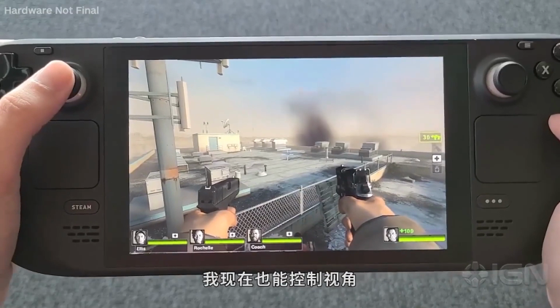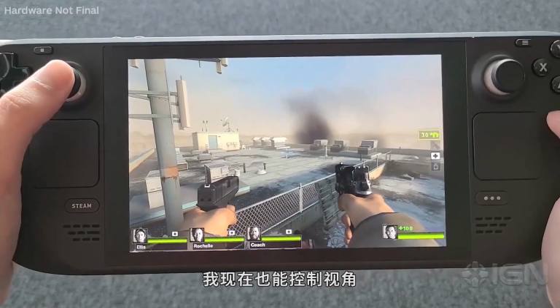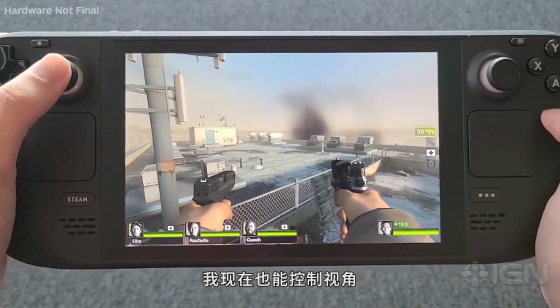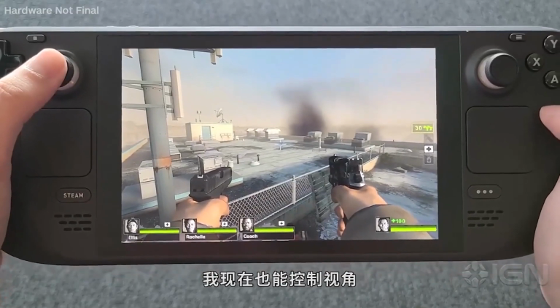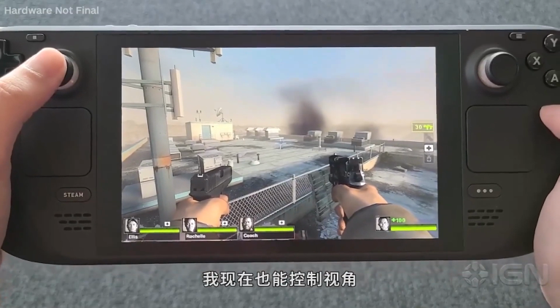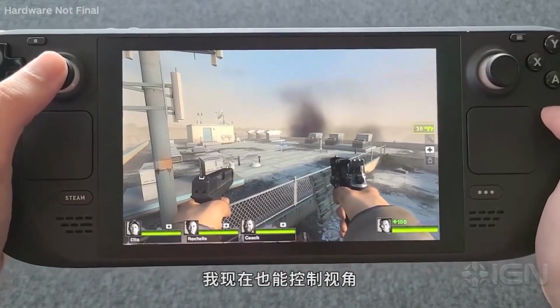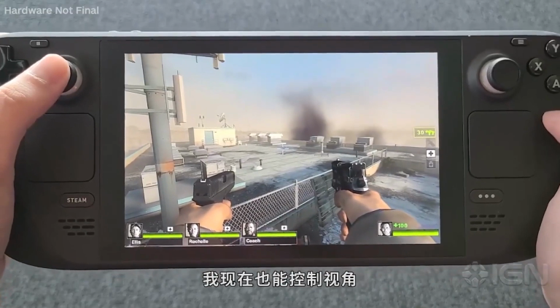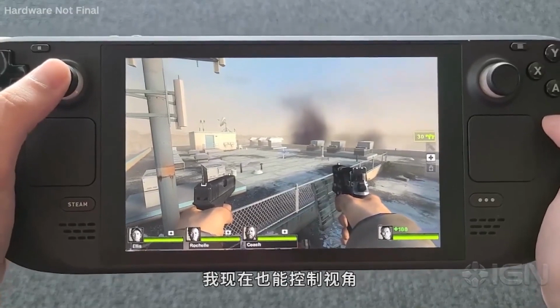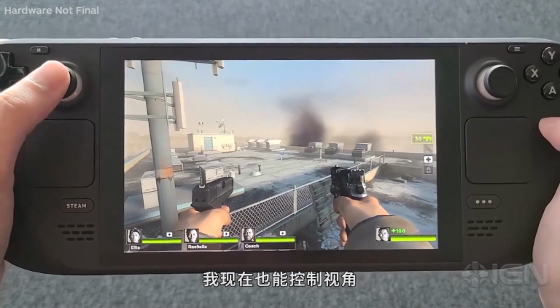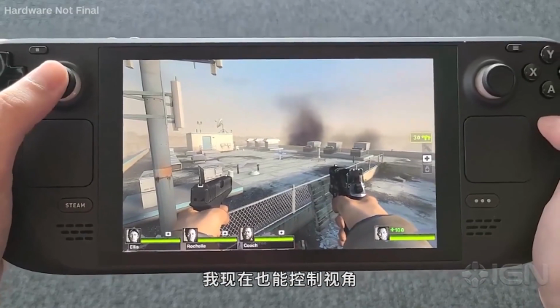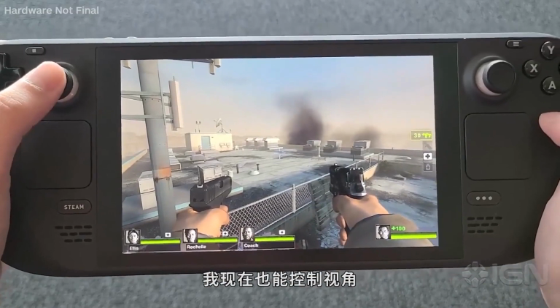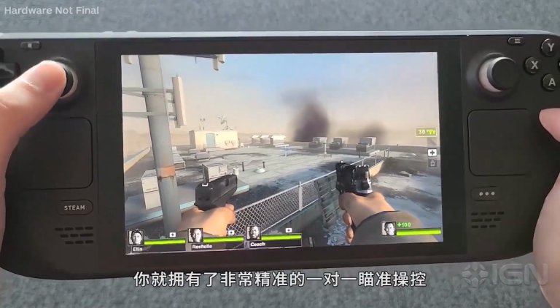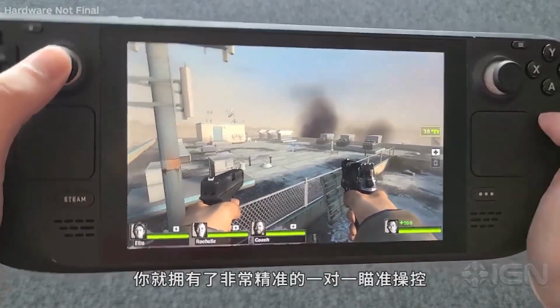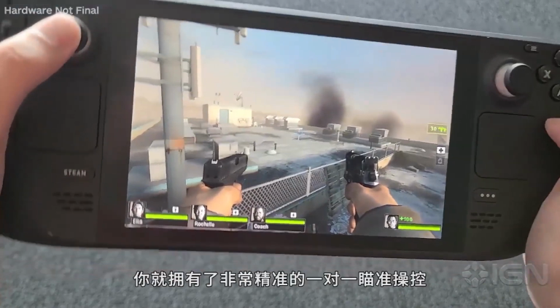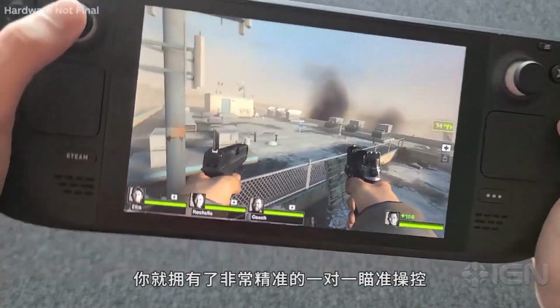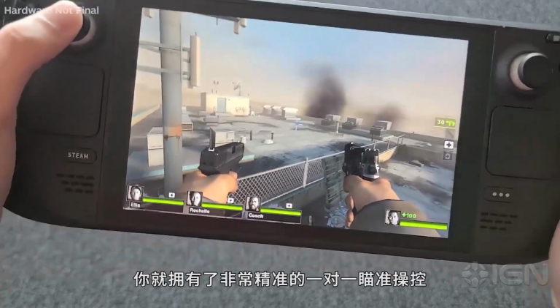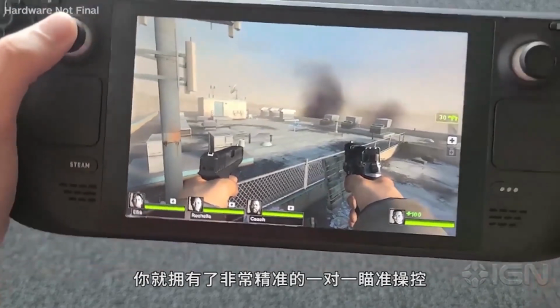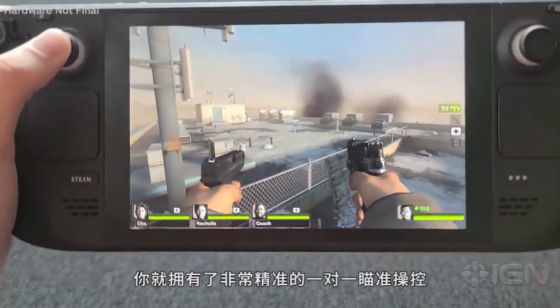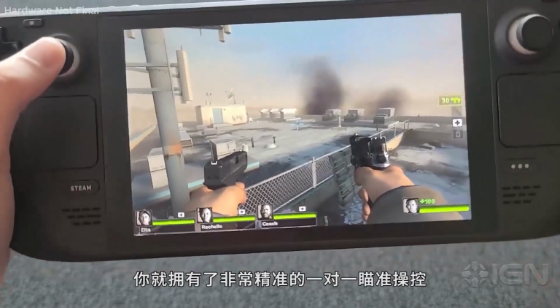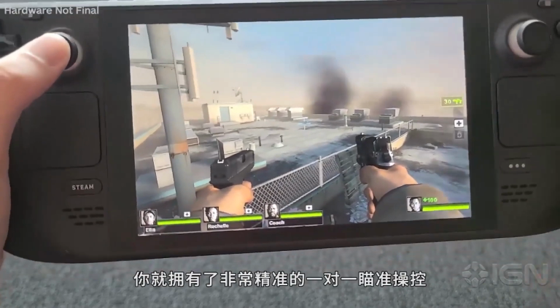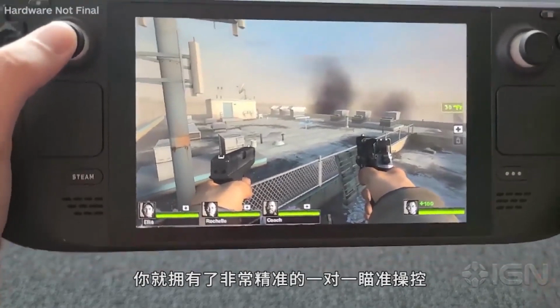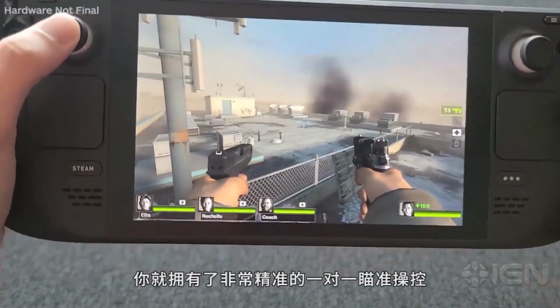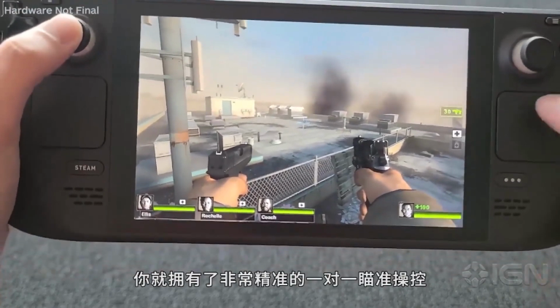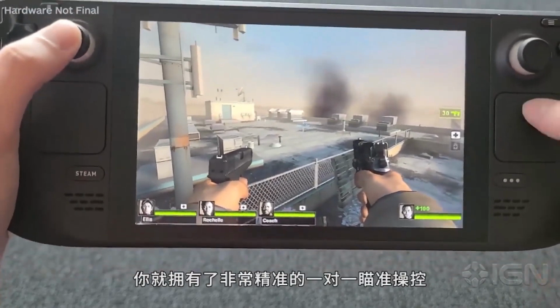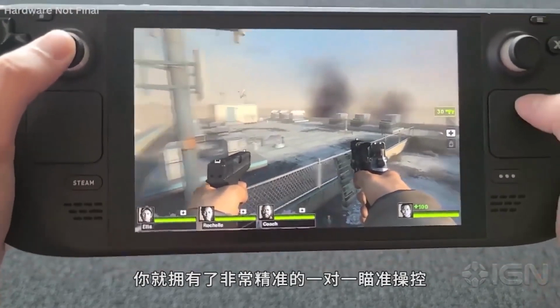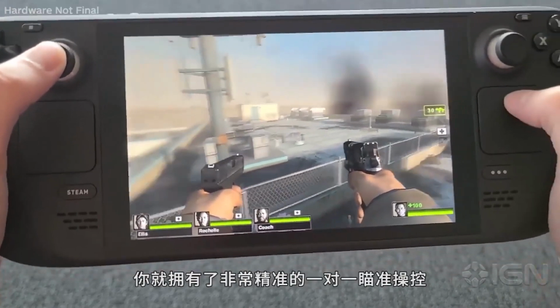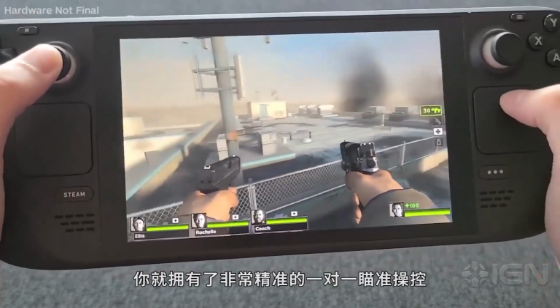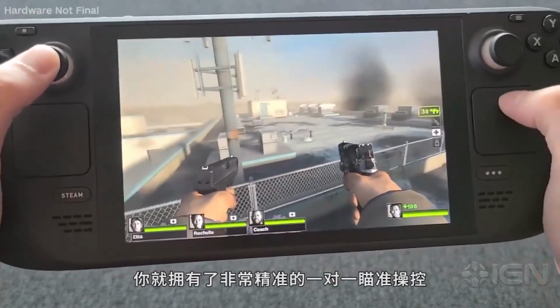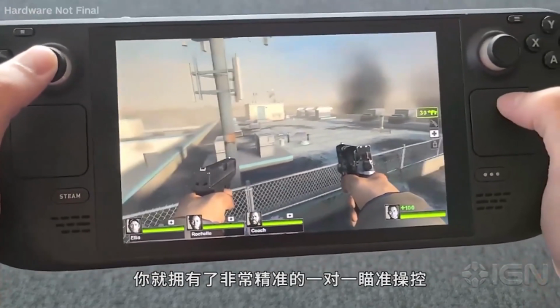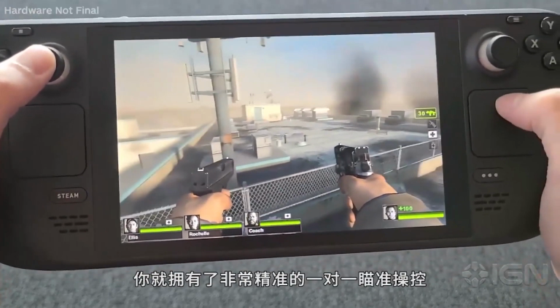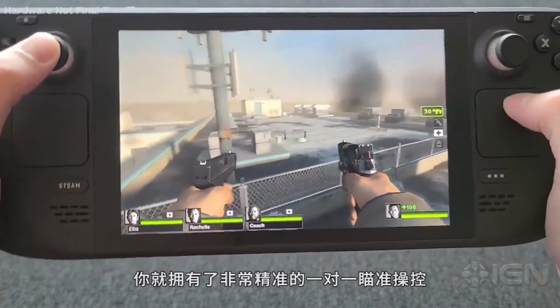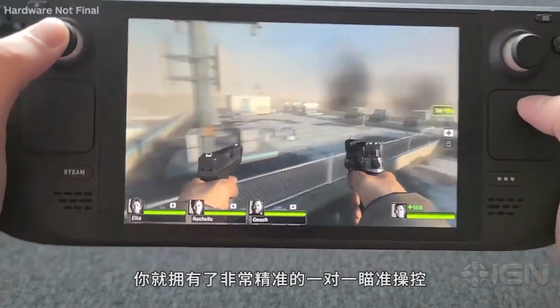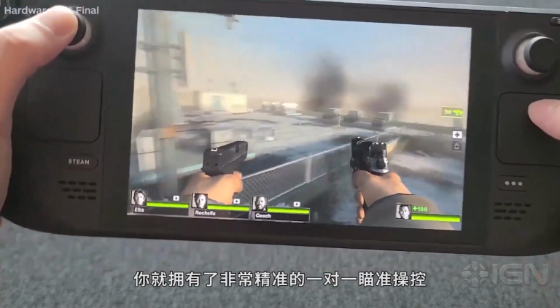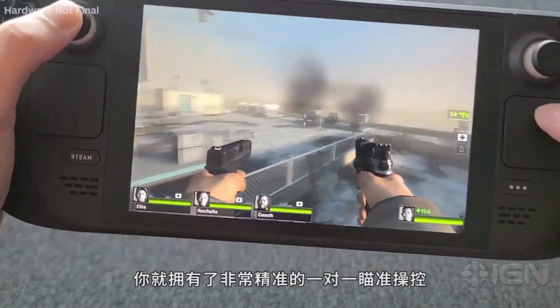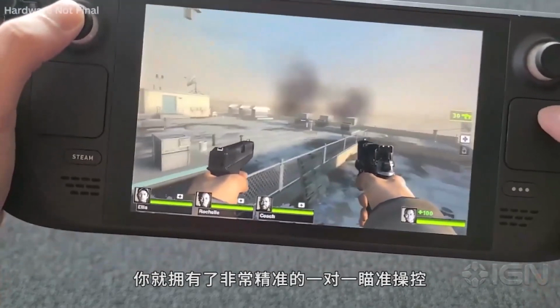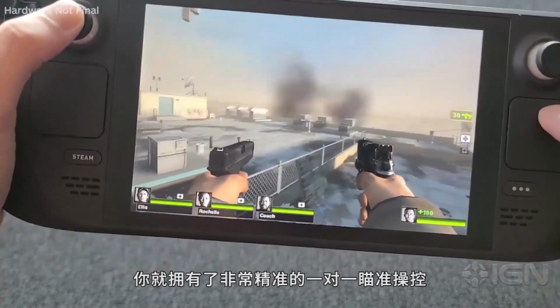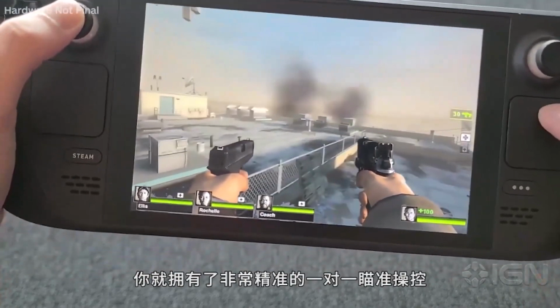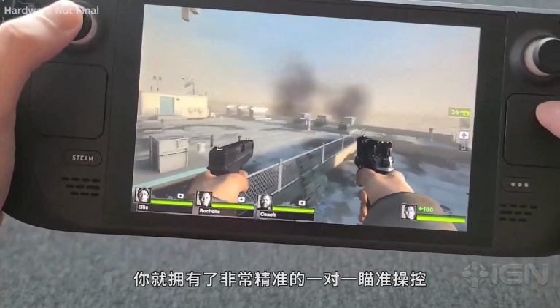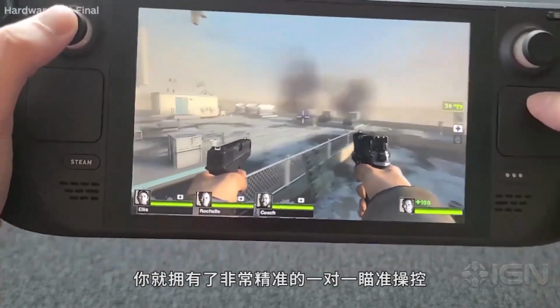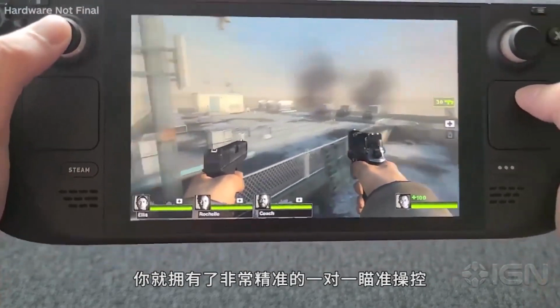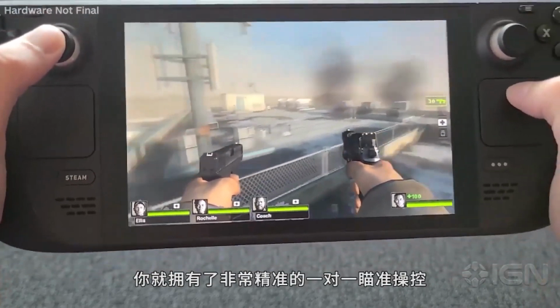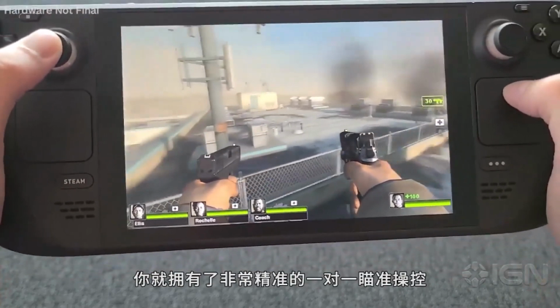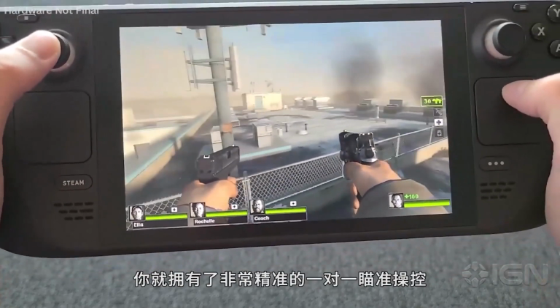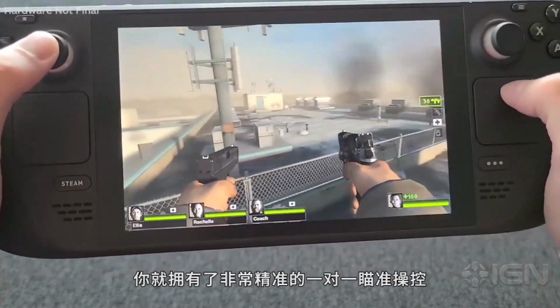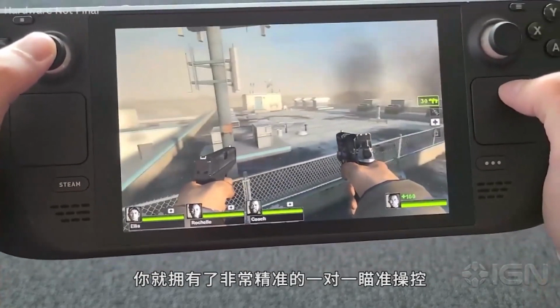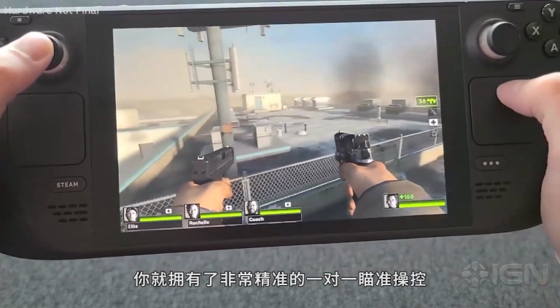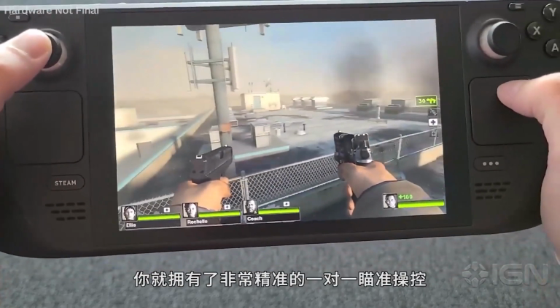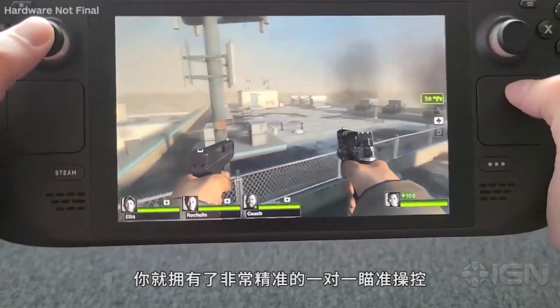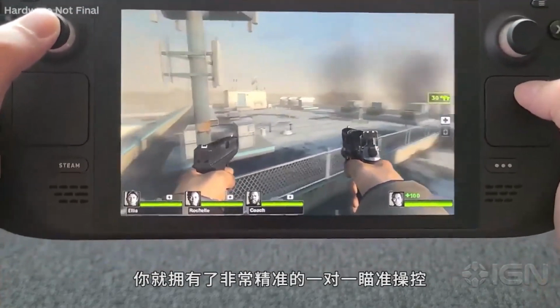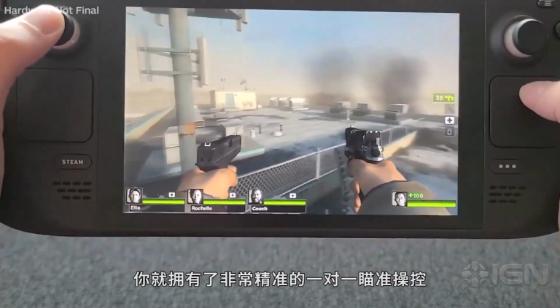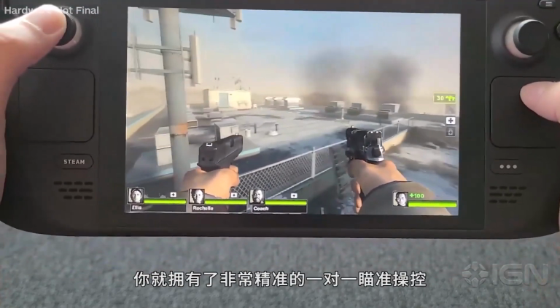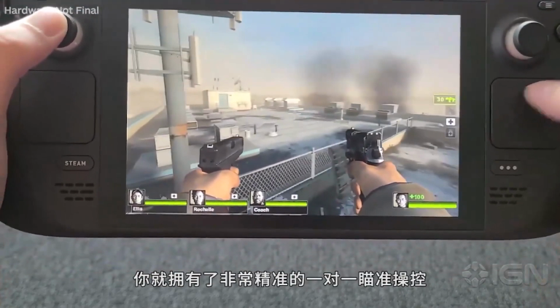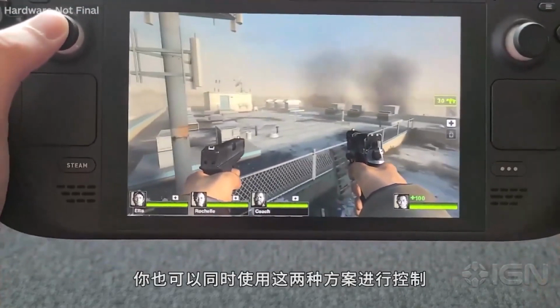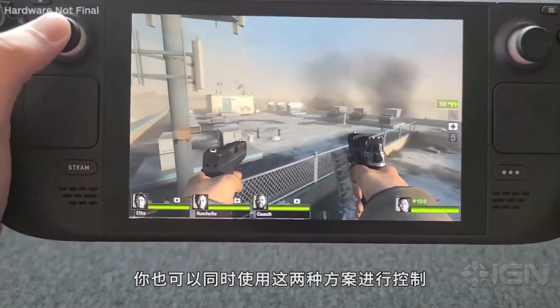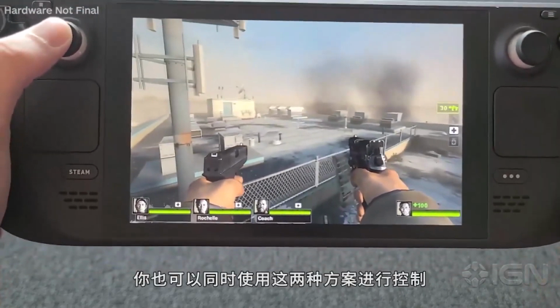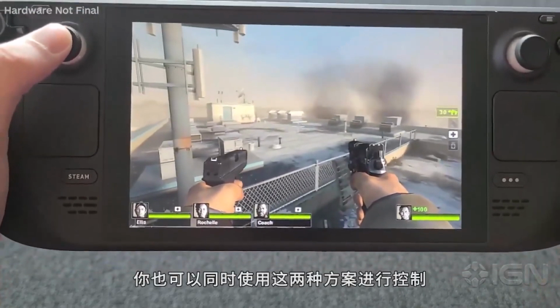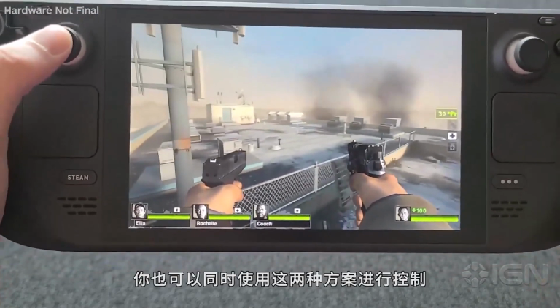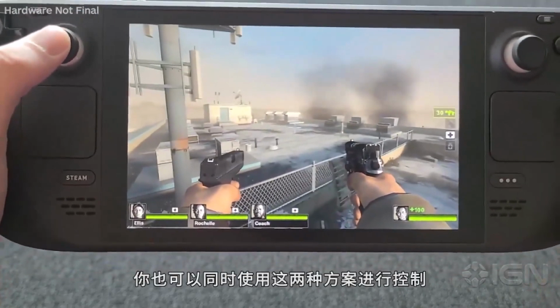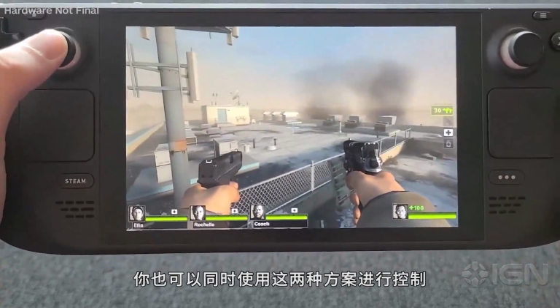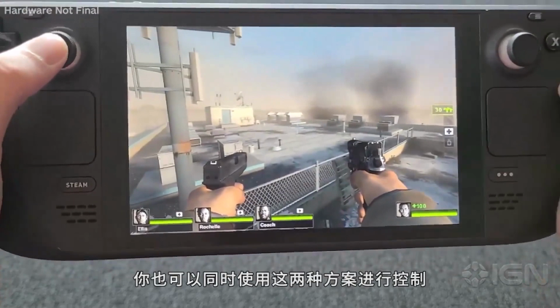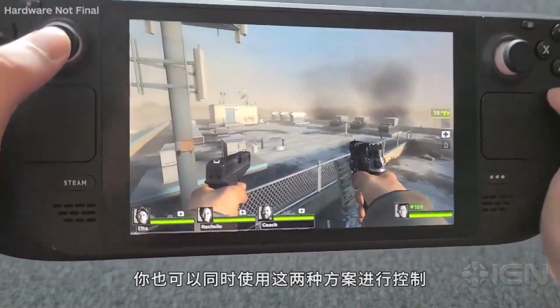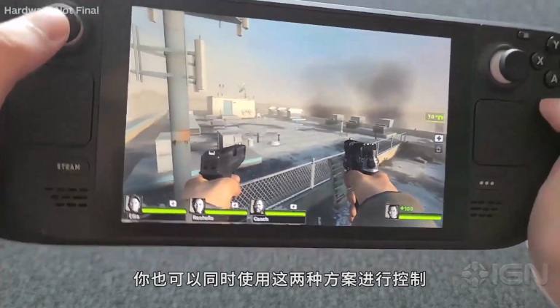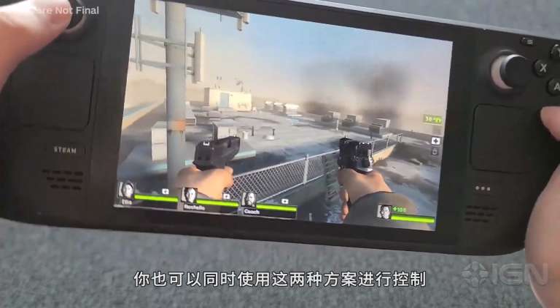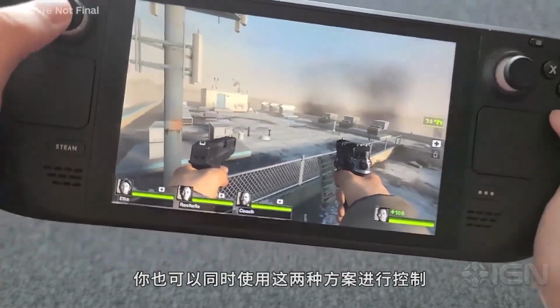So I can look around and you have this really one-to-one exact, super precise way of aiming. And you can do both at the same time.